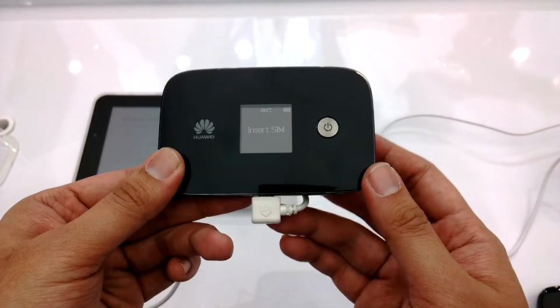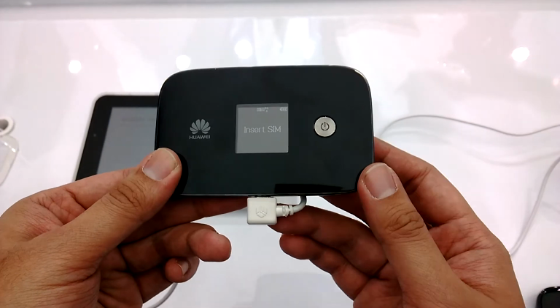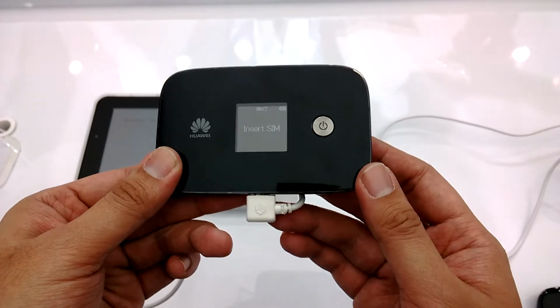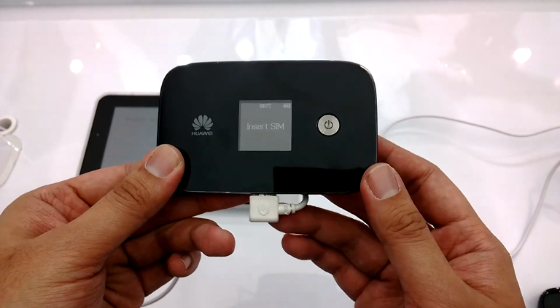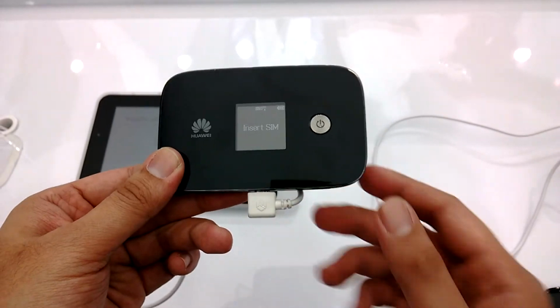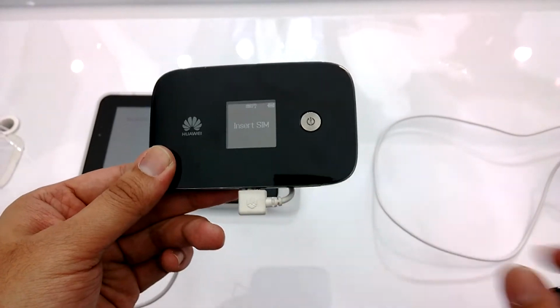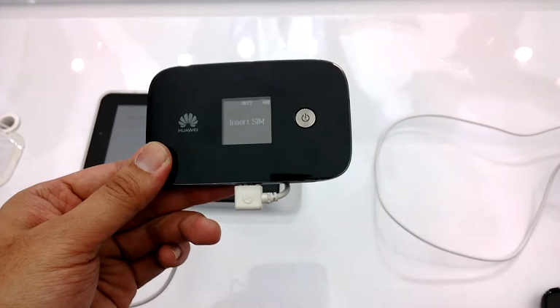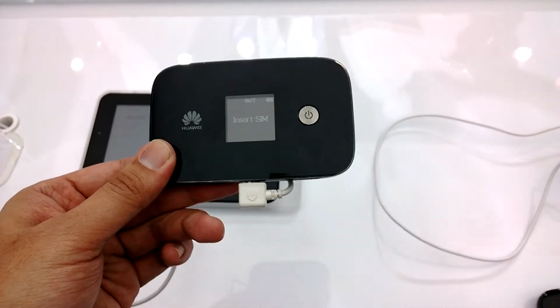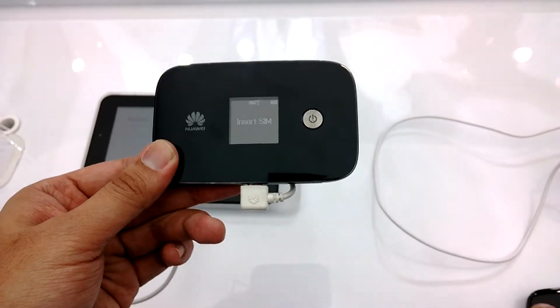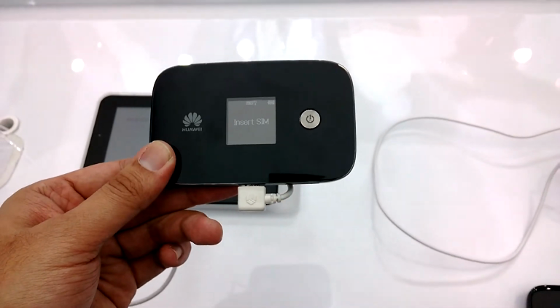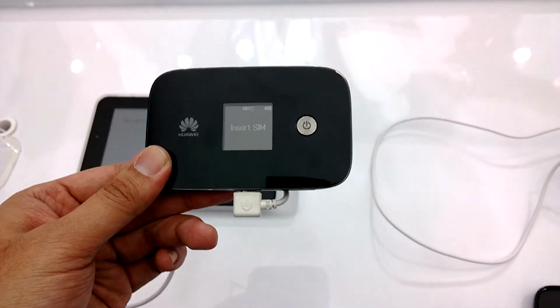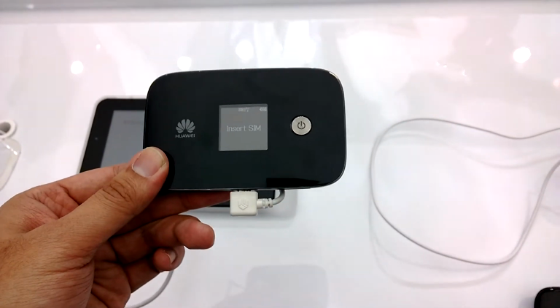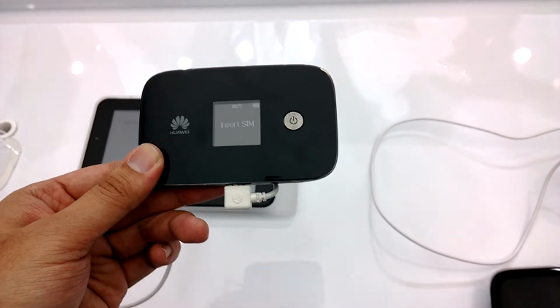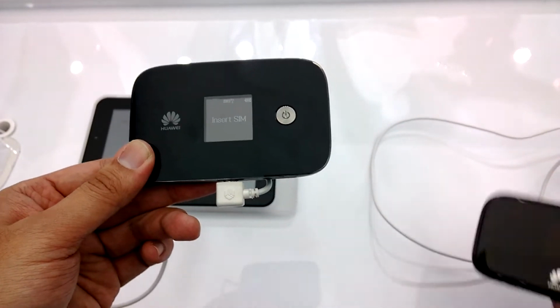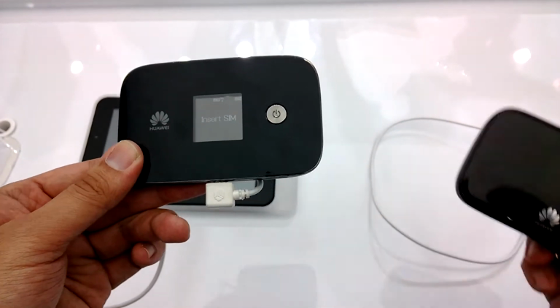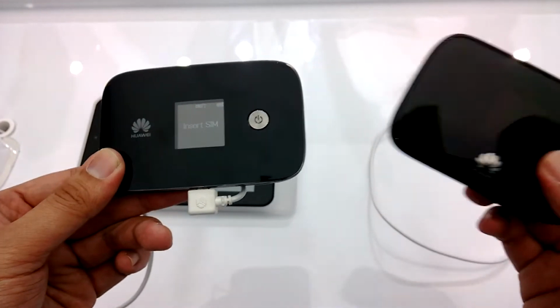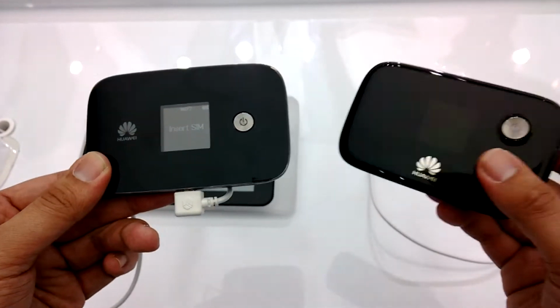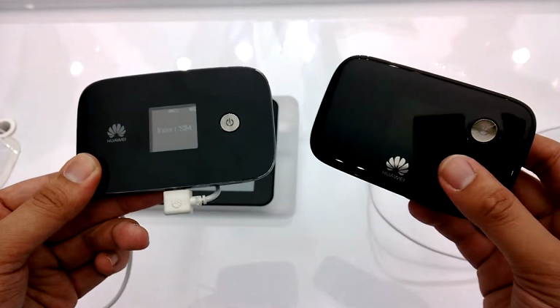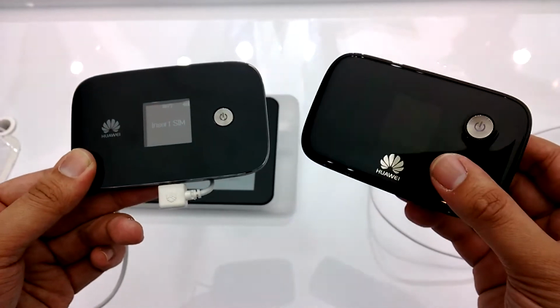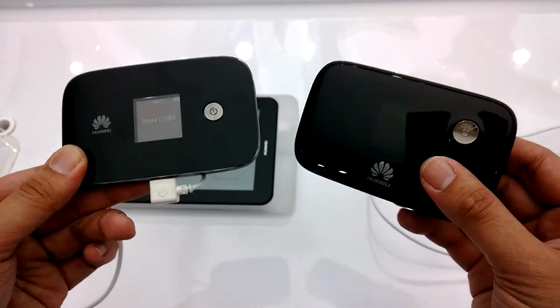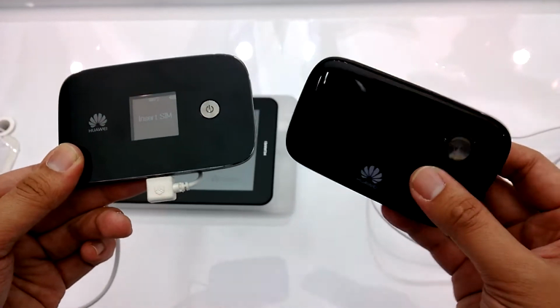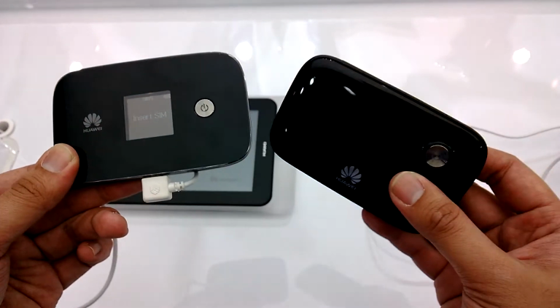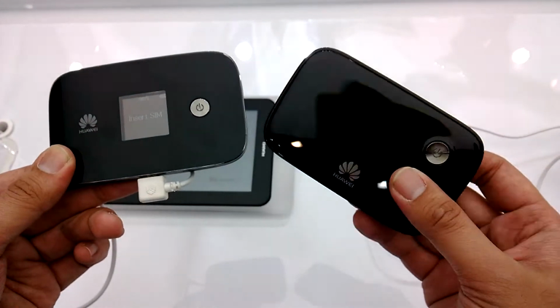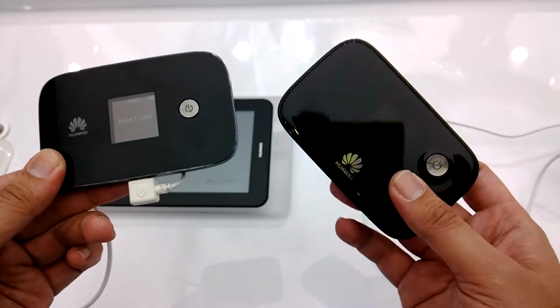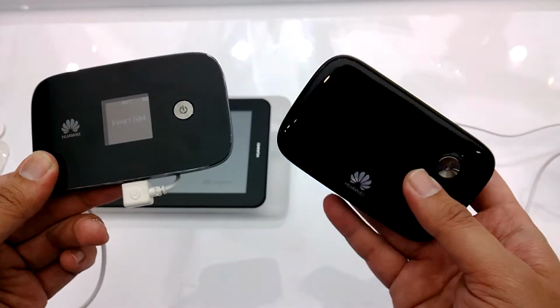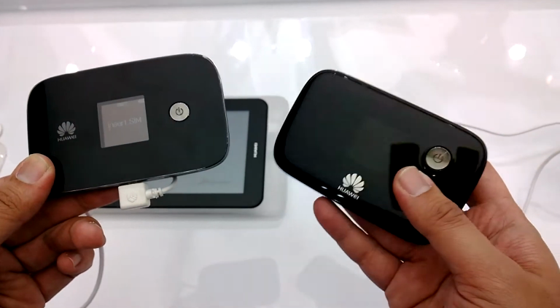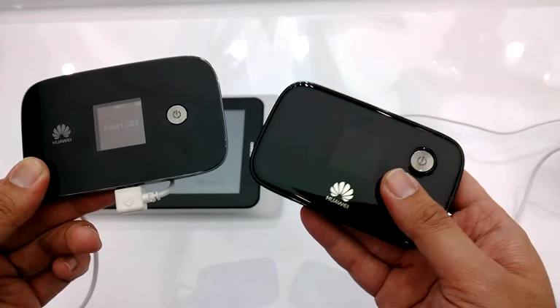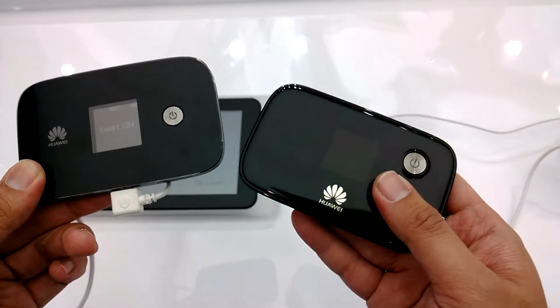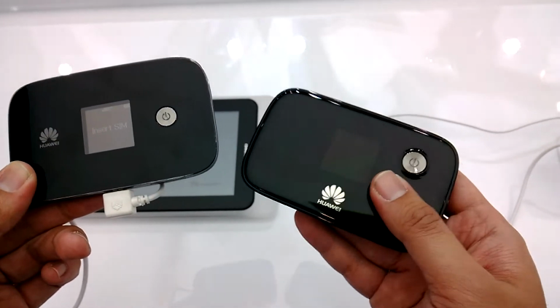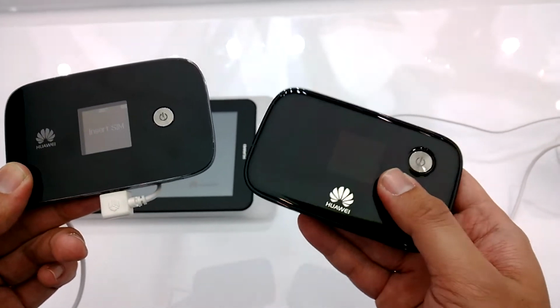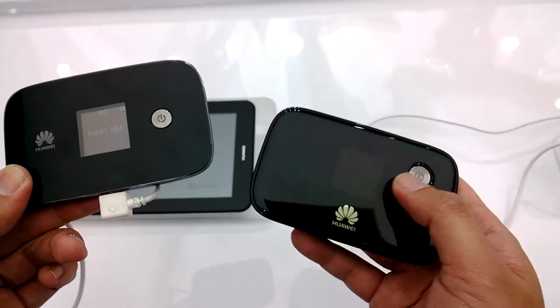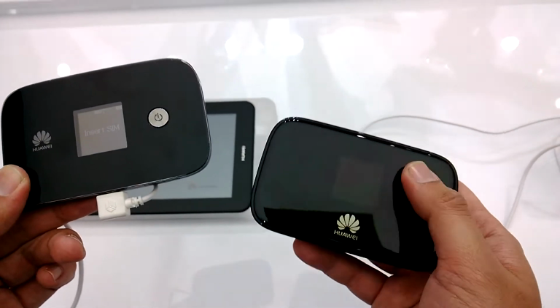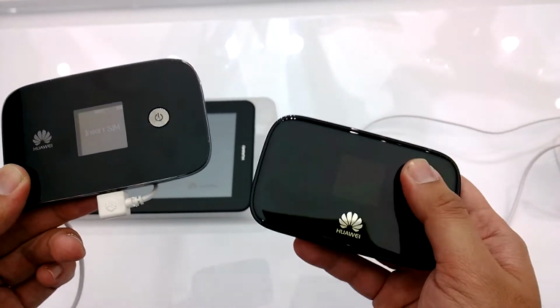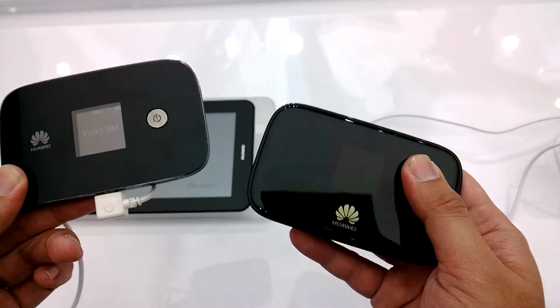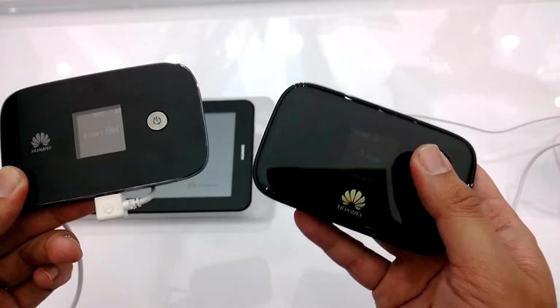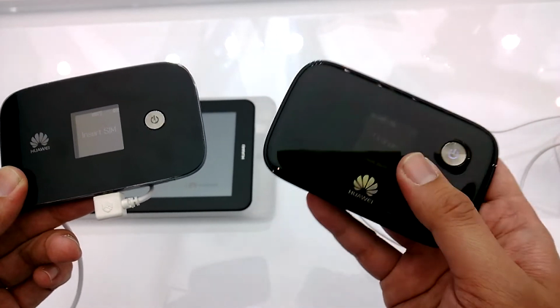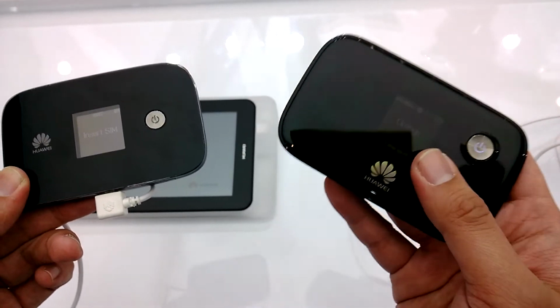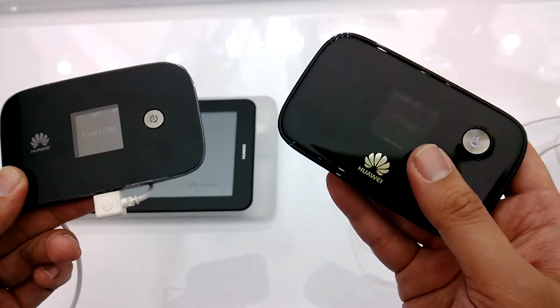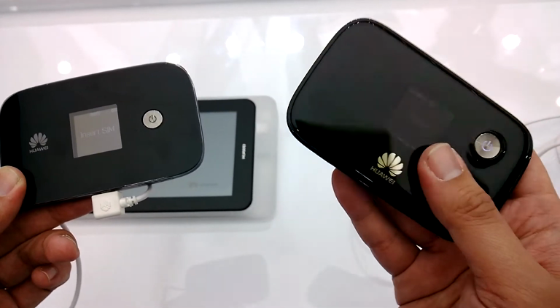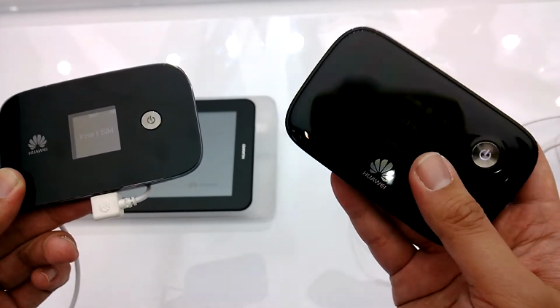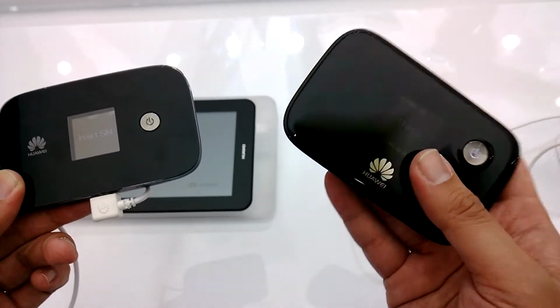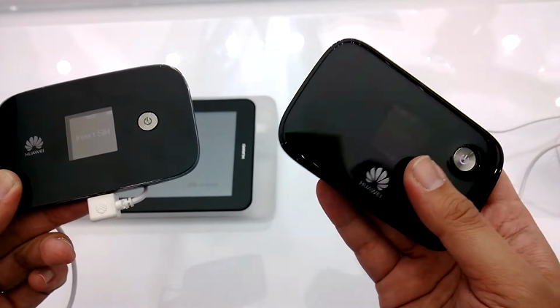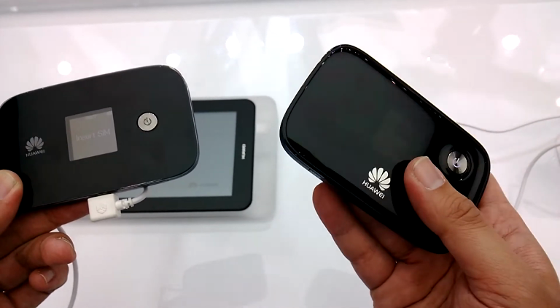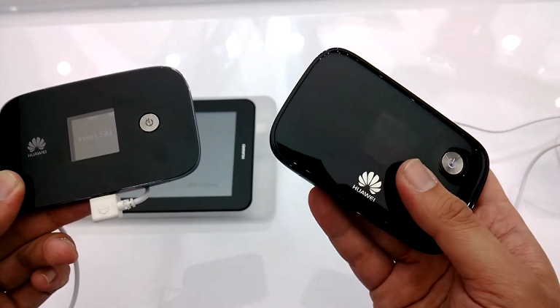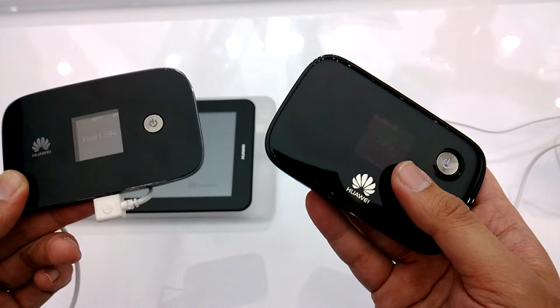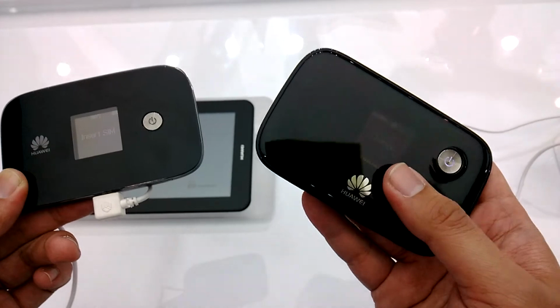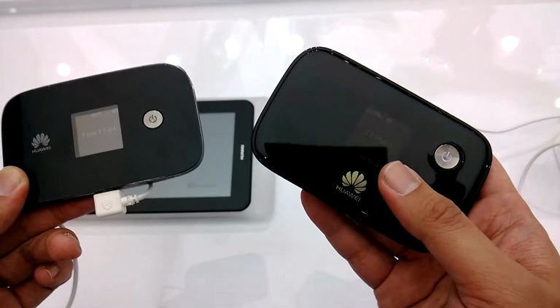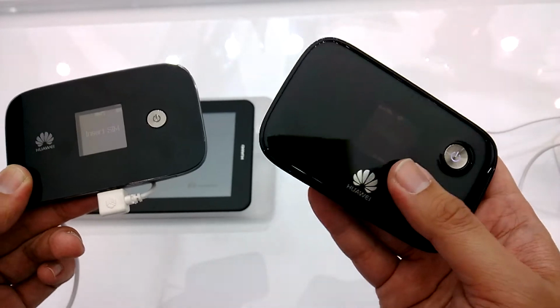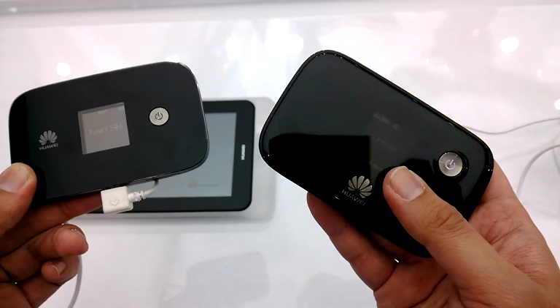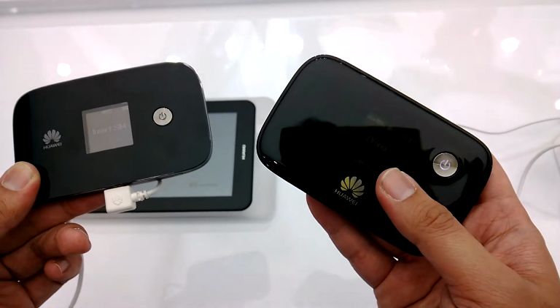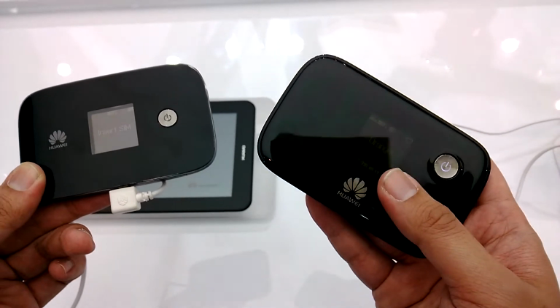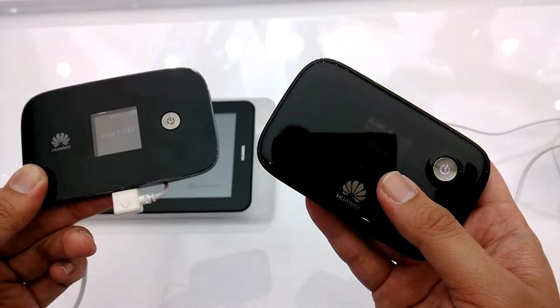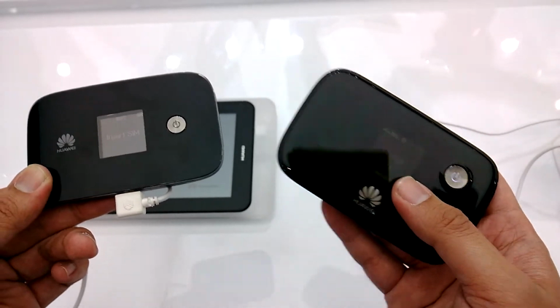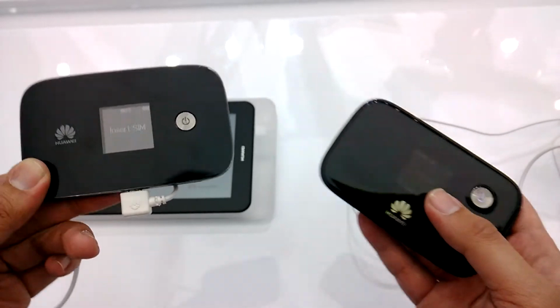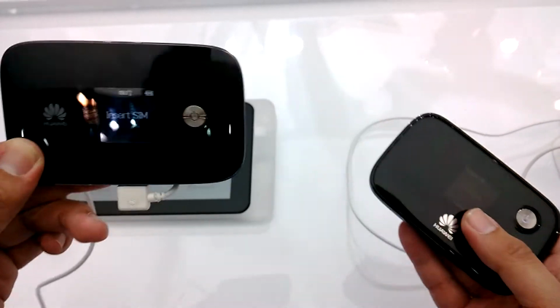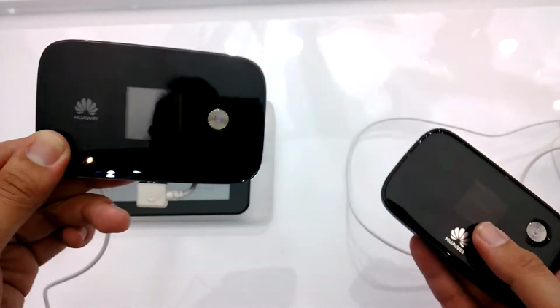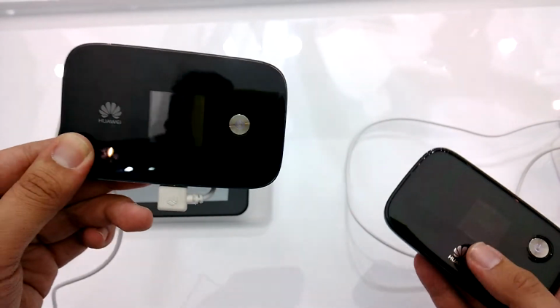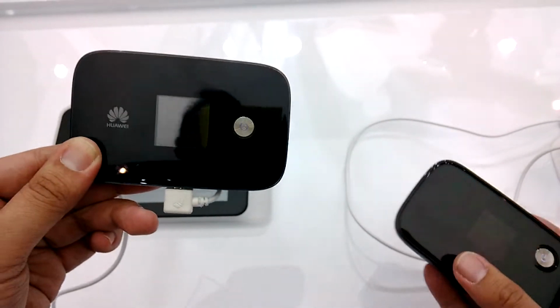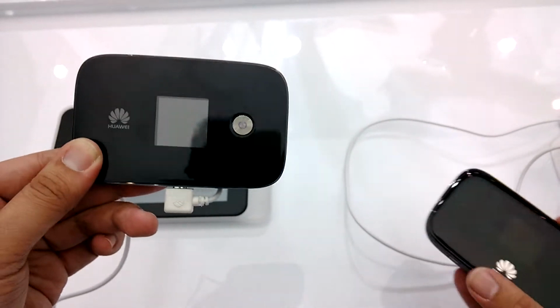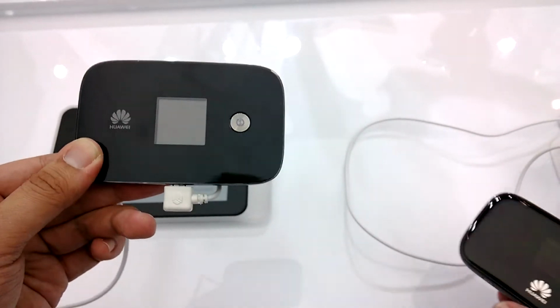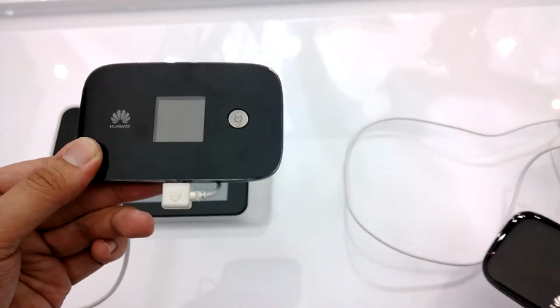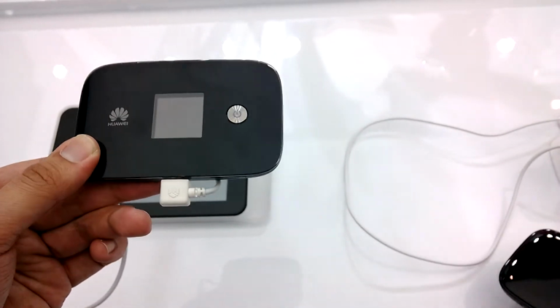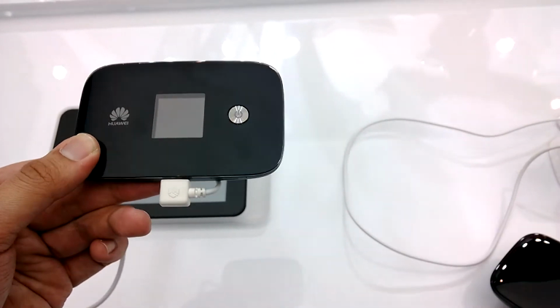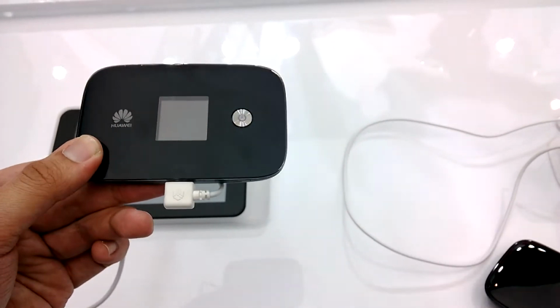That's double the predecessor which I'm holding right here — this is the CAT 4 version at 150 megabits per second, so the new one is actually double the speed.